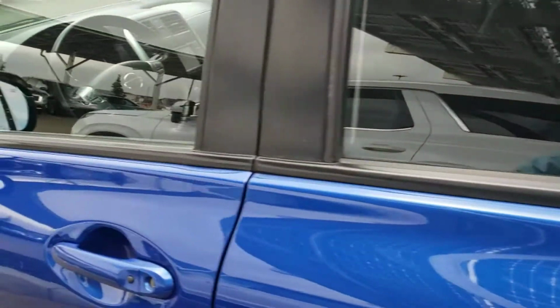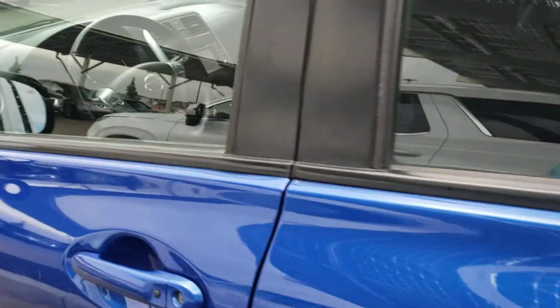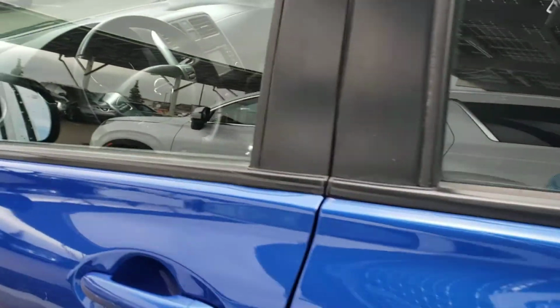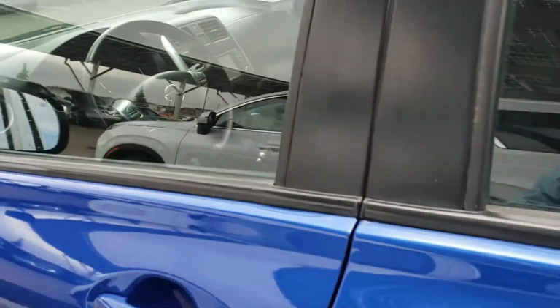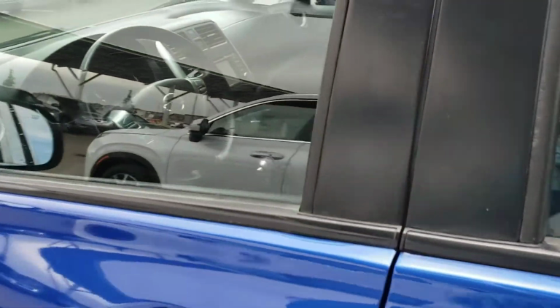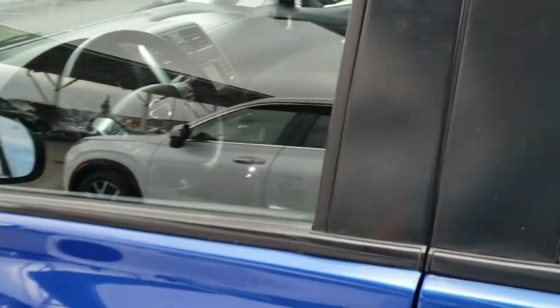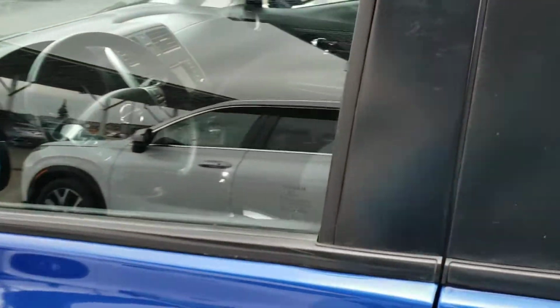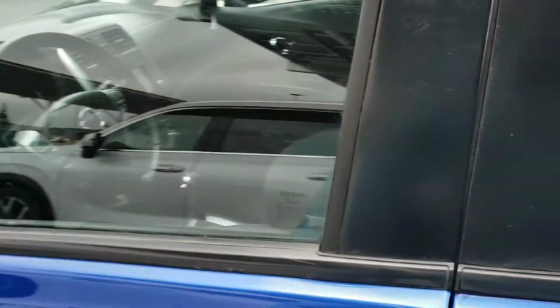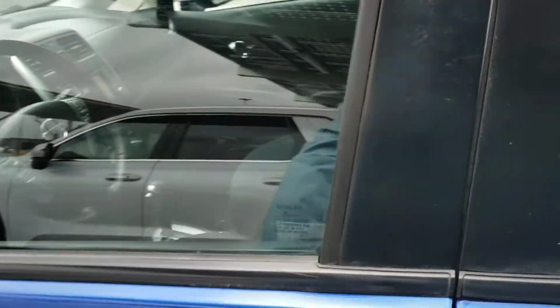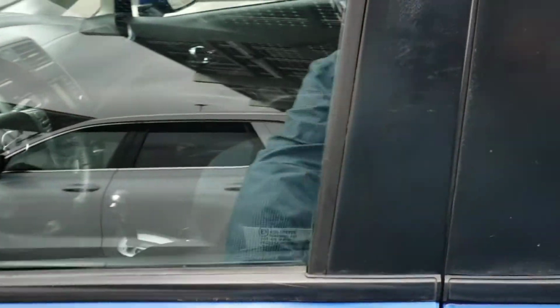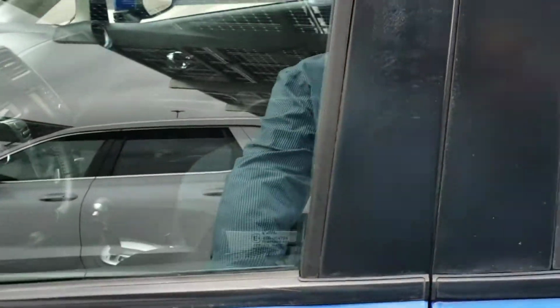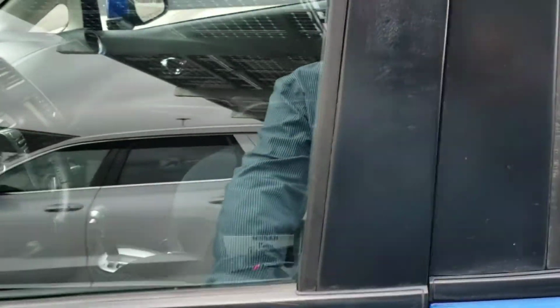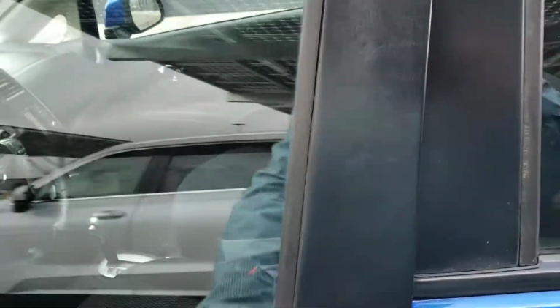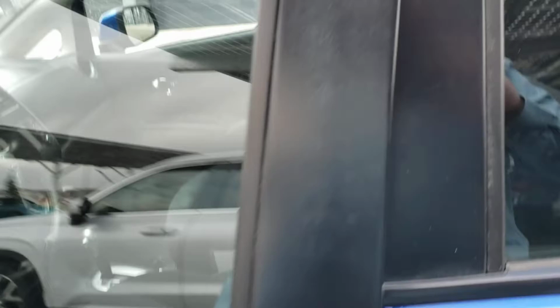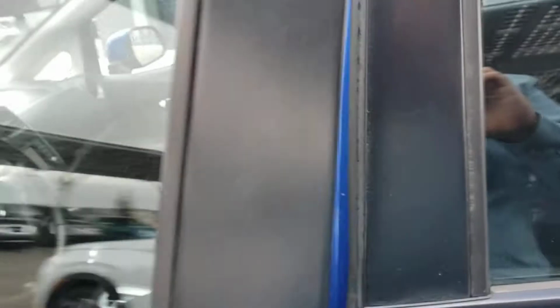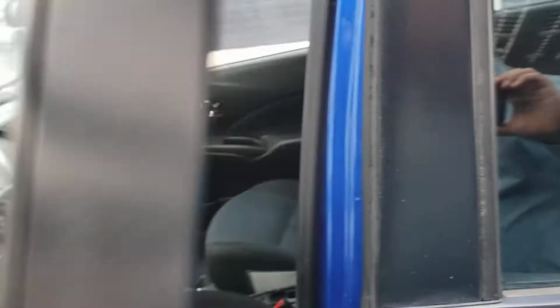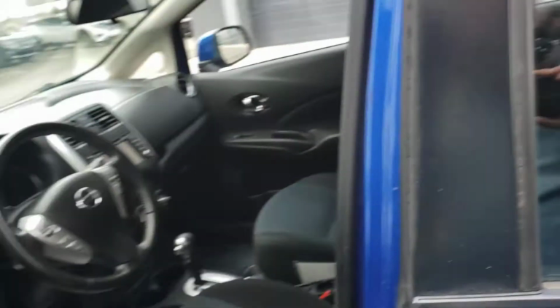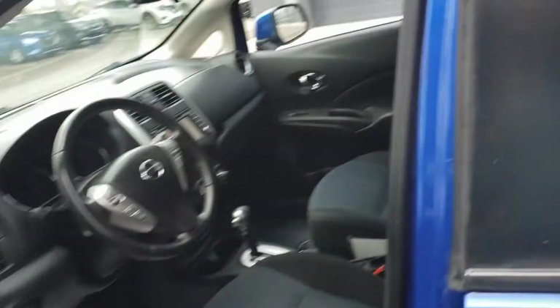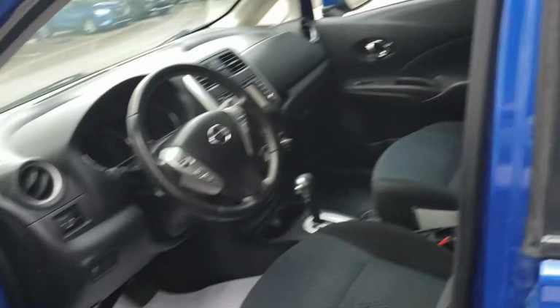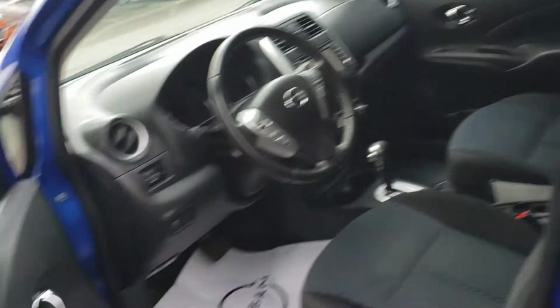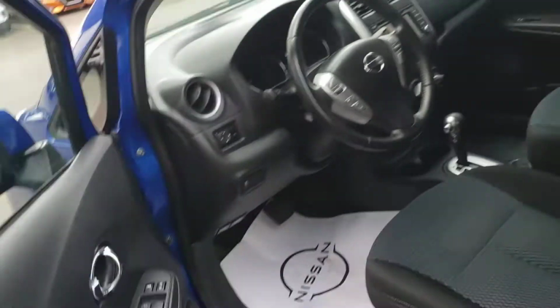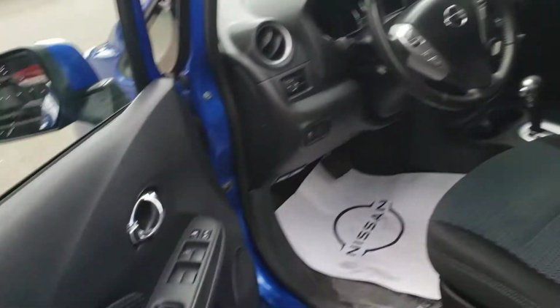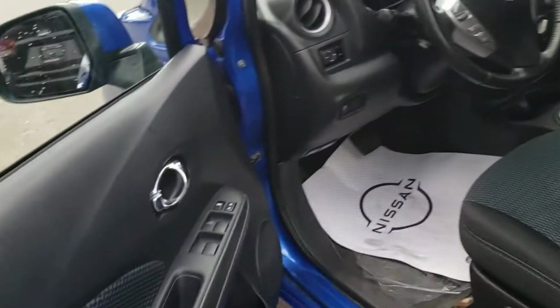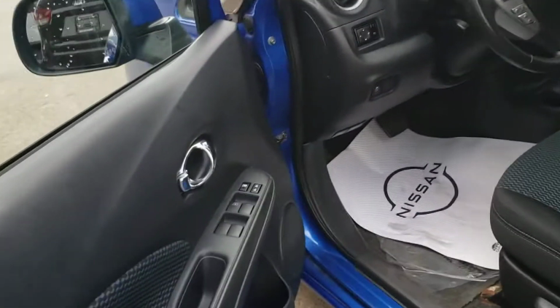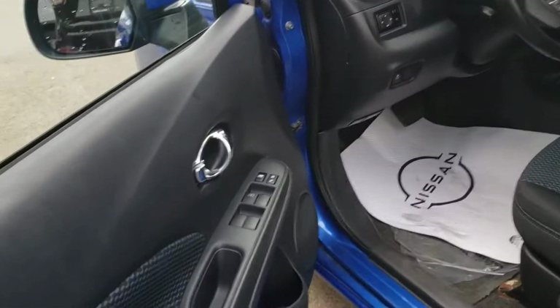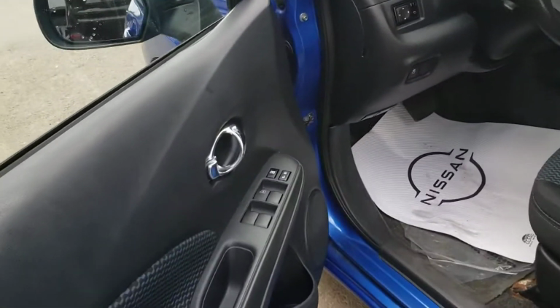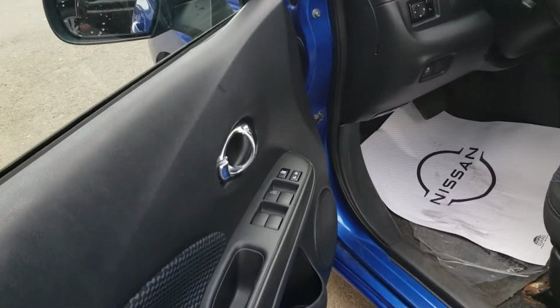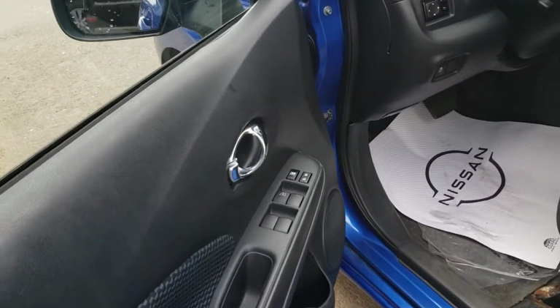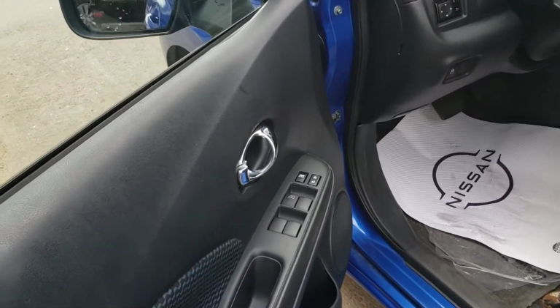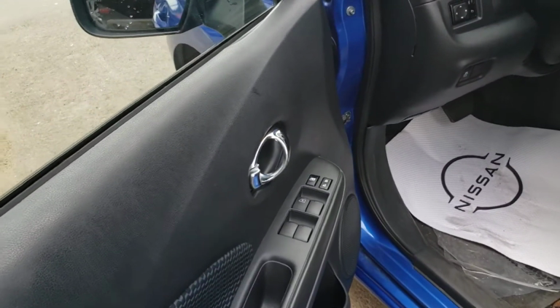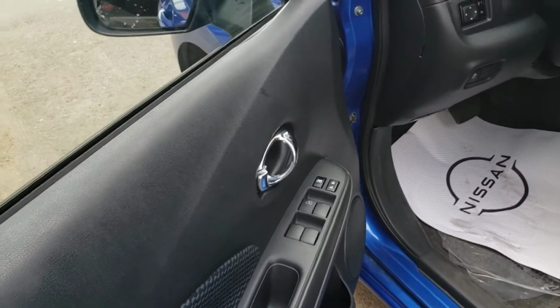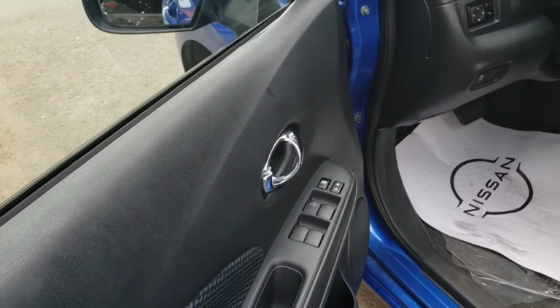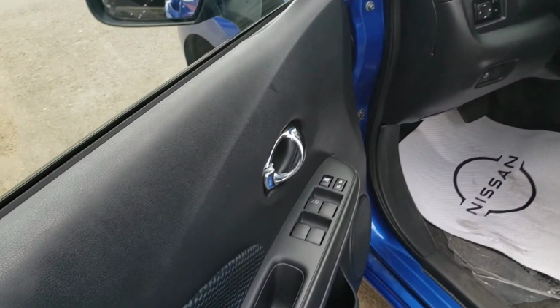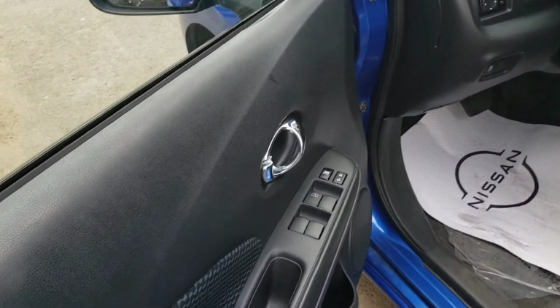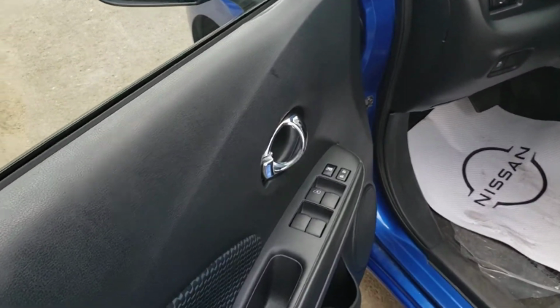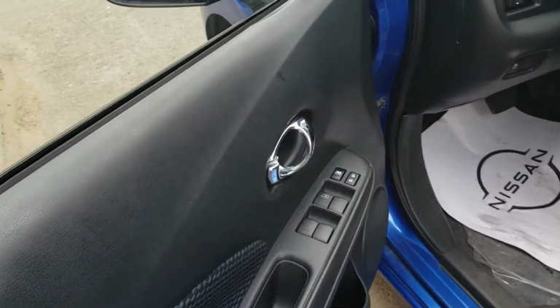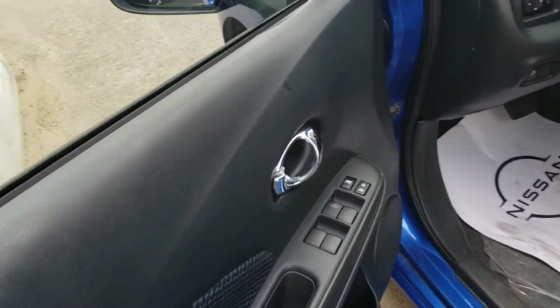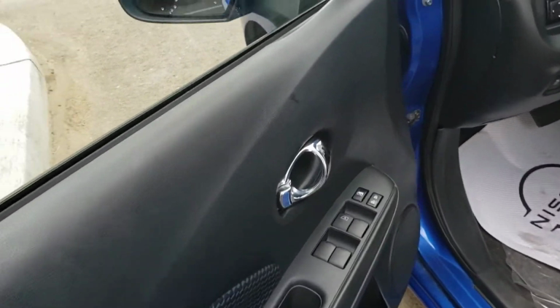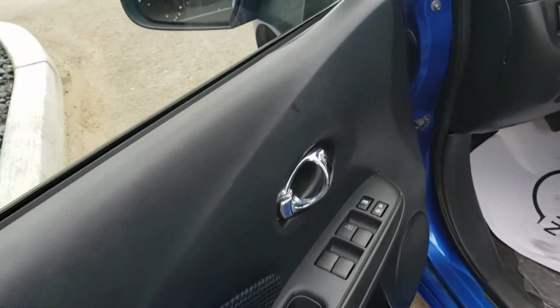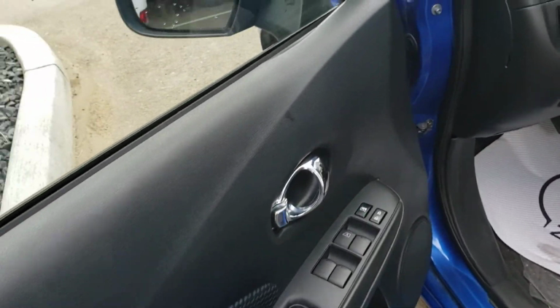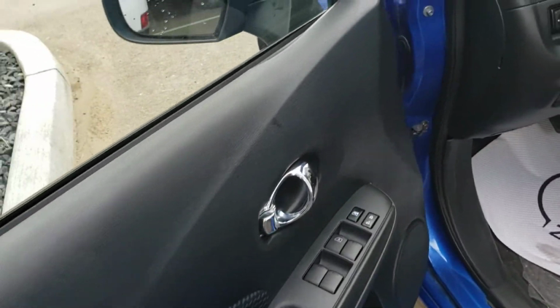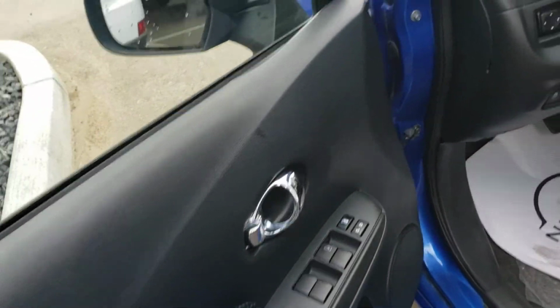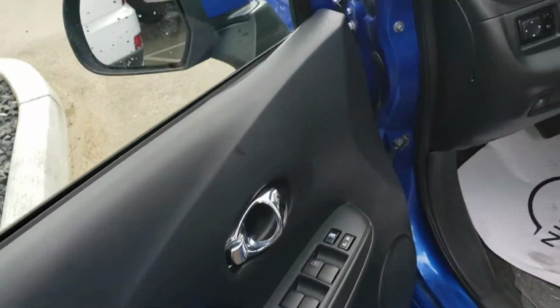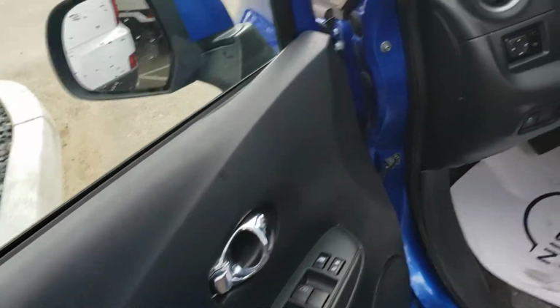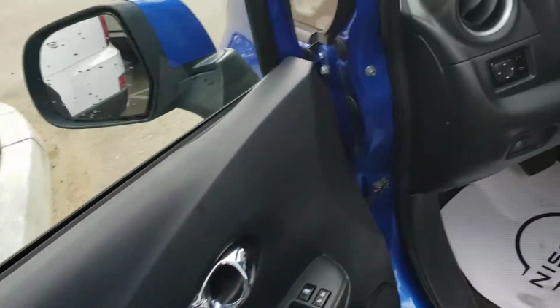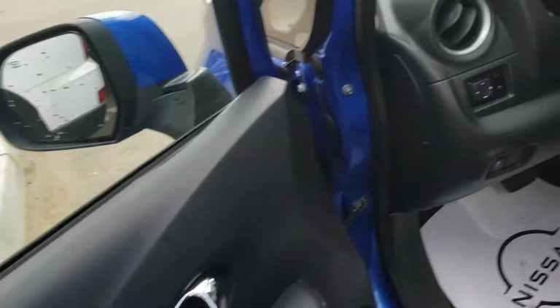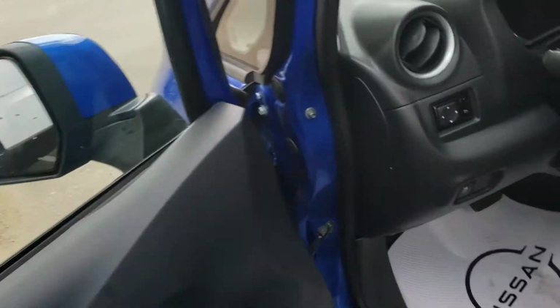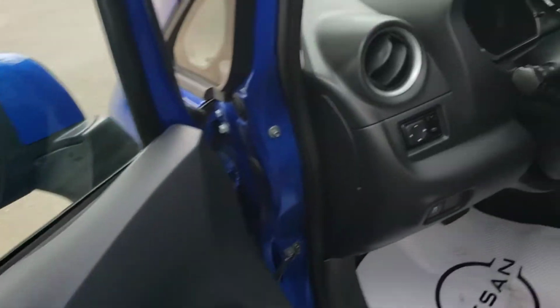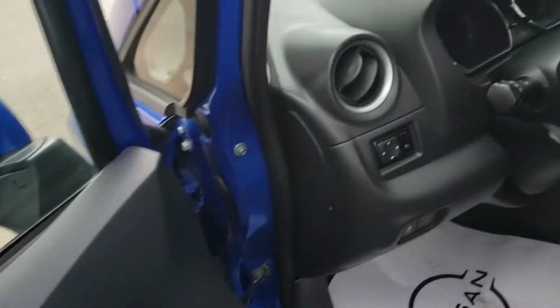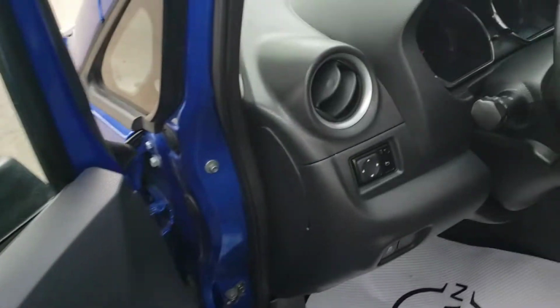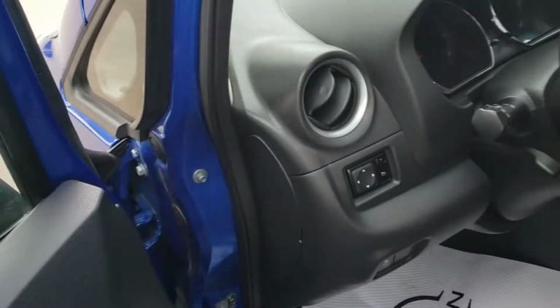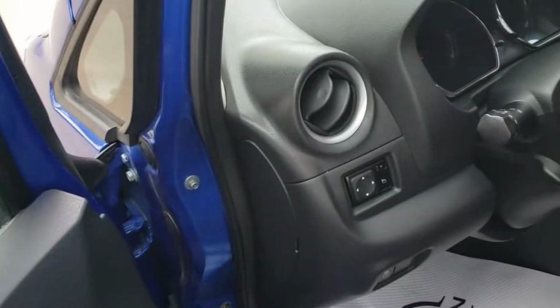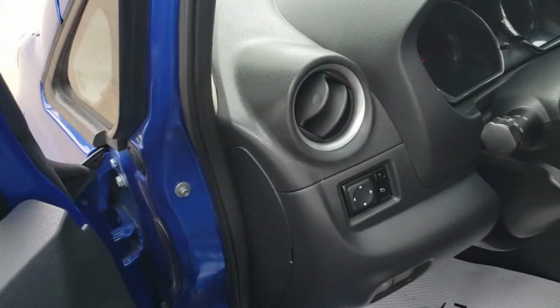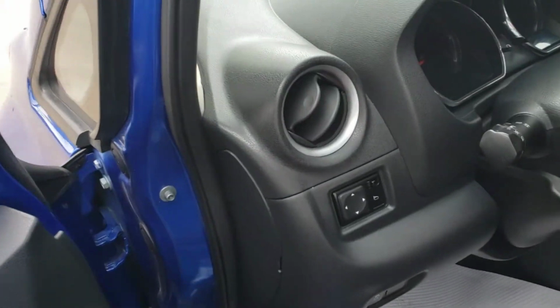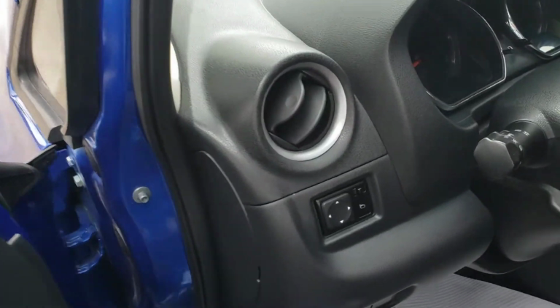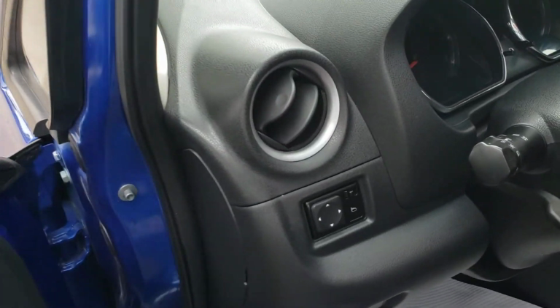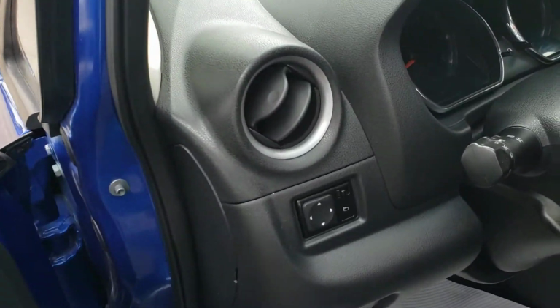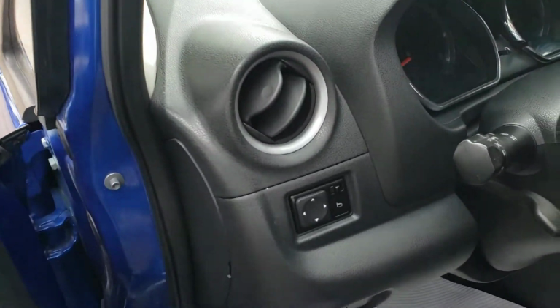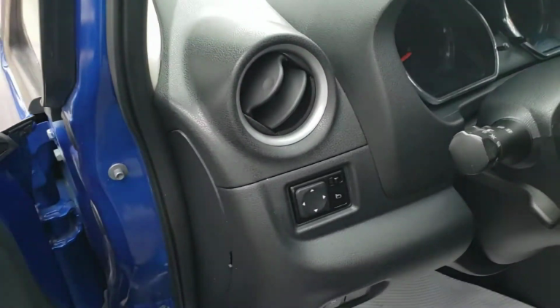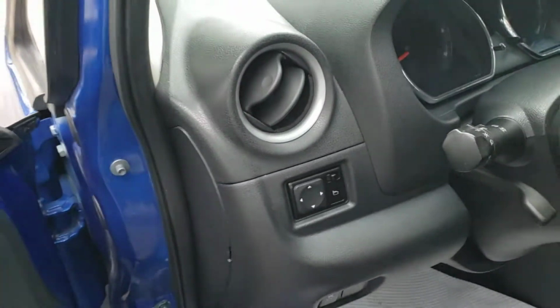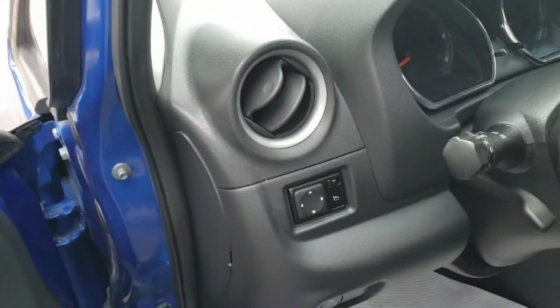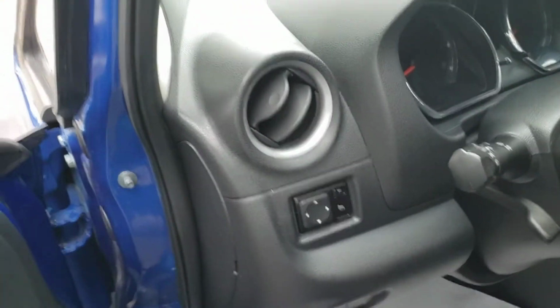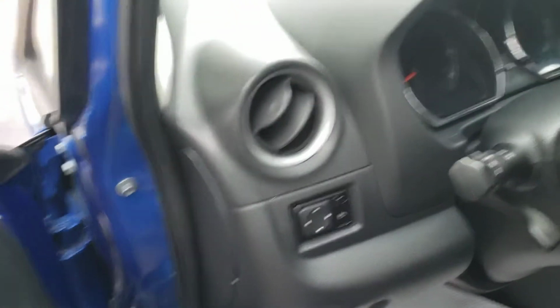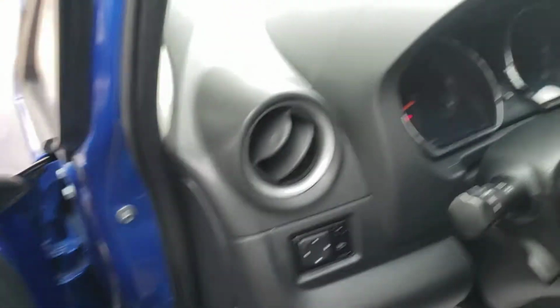When we go to the front here you're going to see your power windows, power locks, and power mirrors.